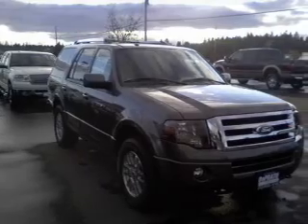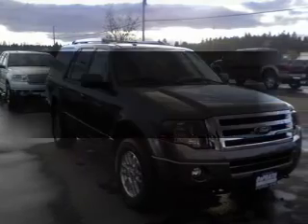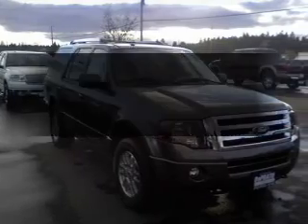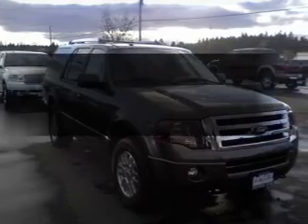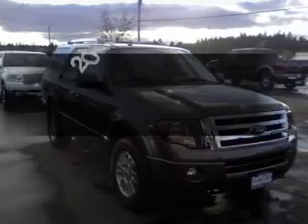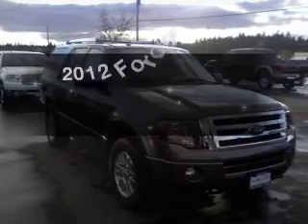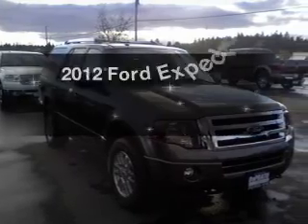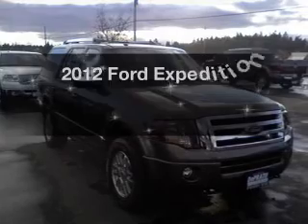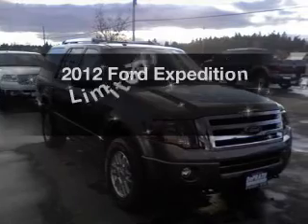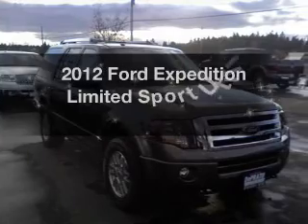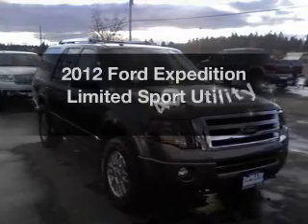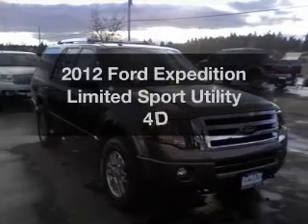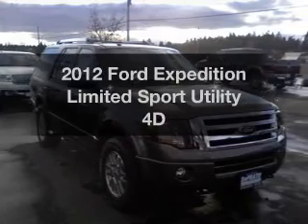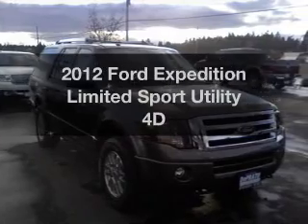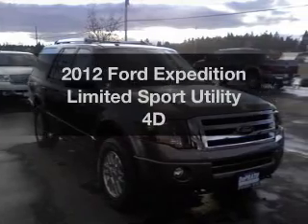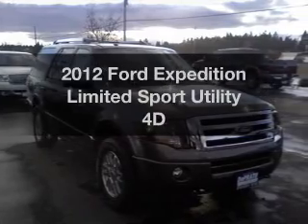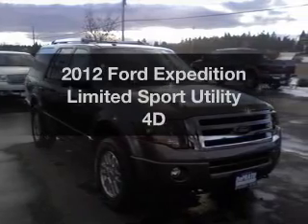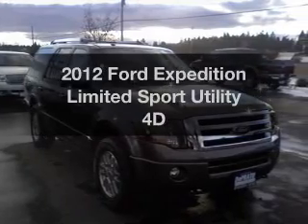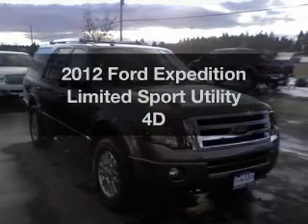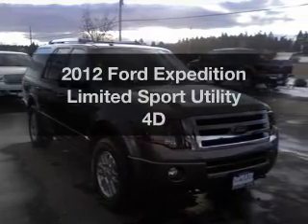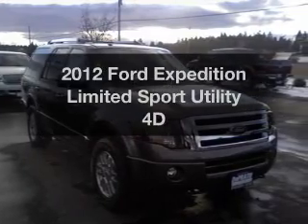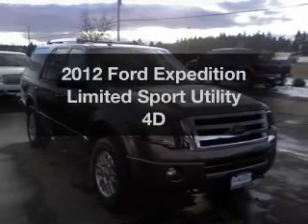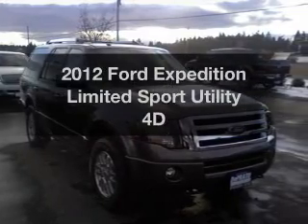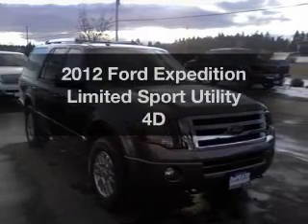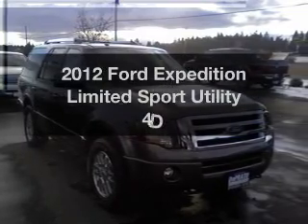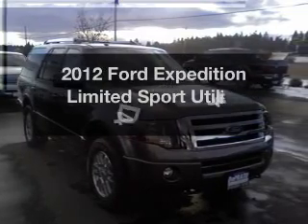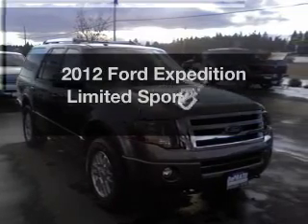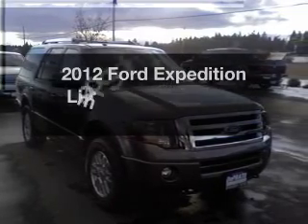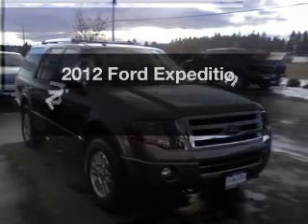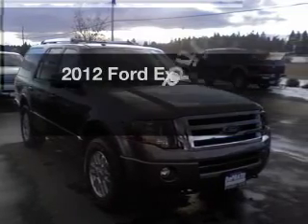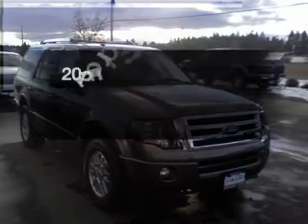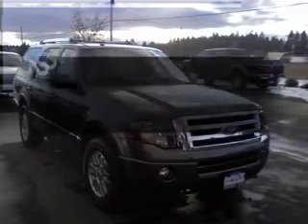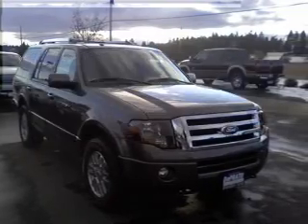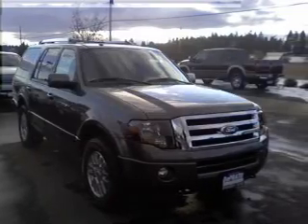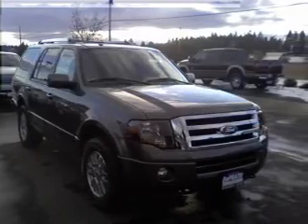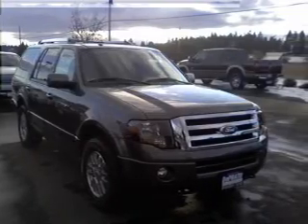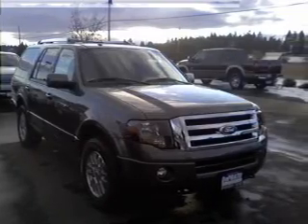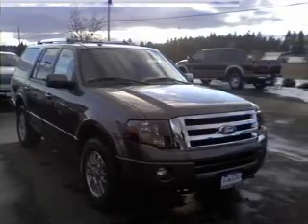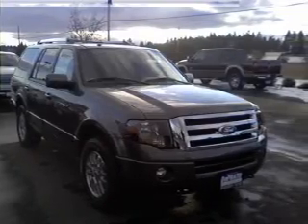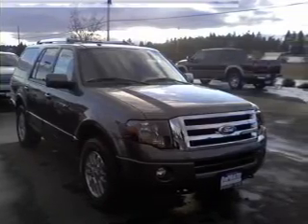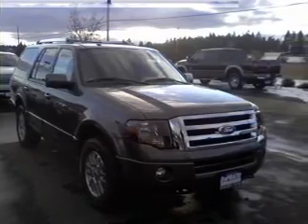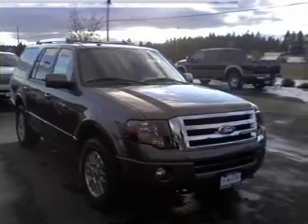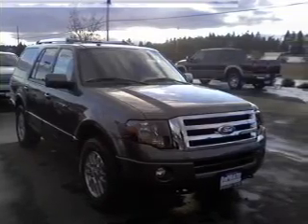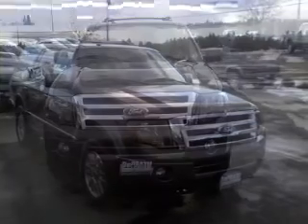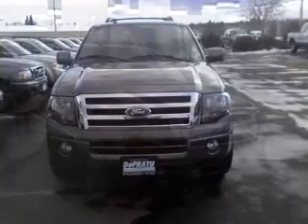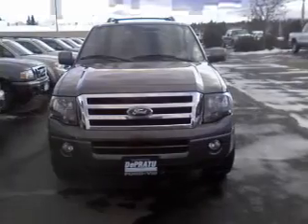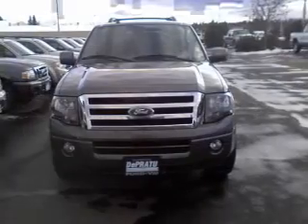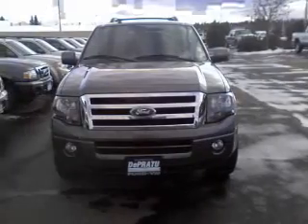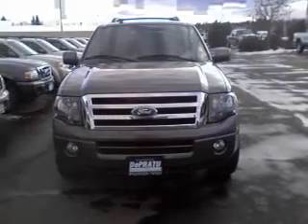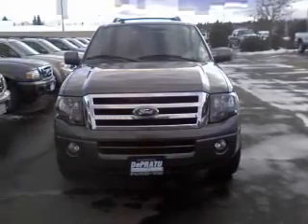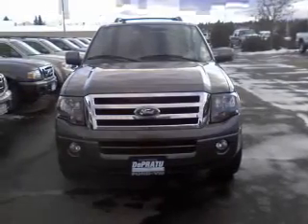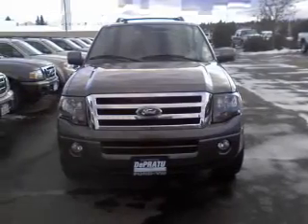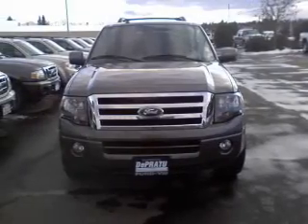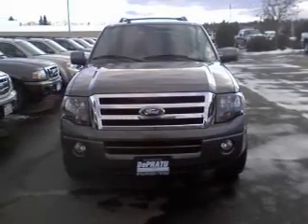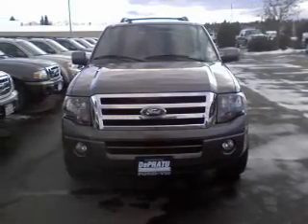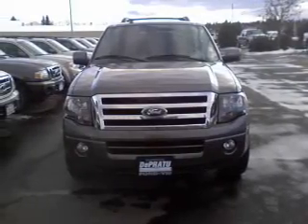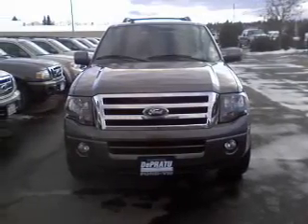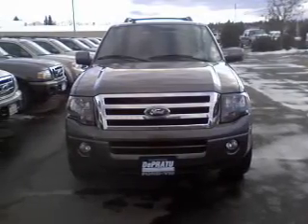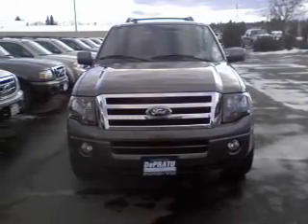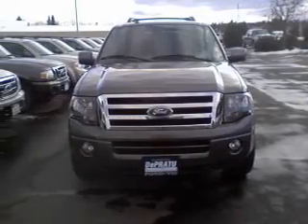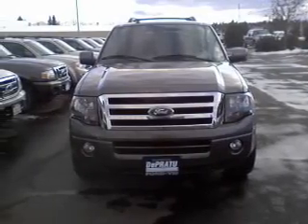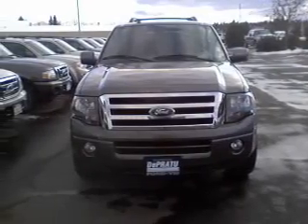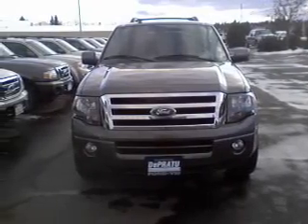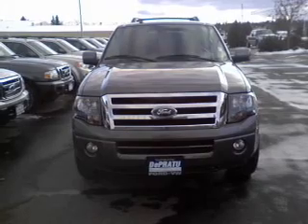Check out this 2012 Ford Expedition. If you're looking for a first-rate auto, this one could be yours today.